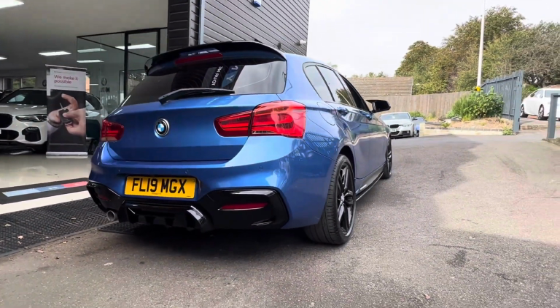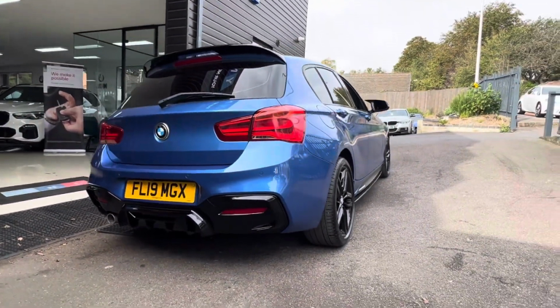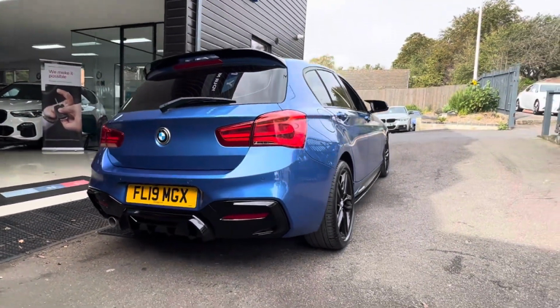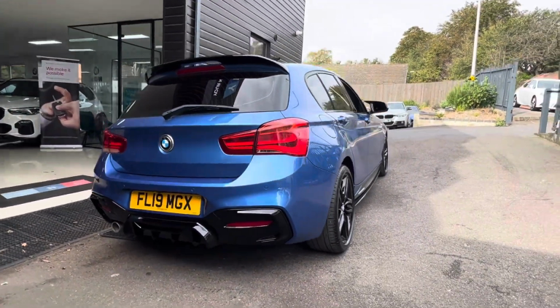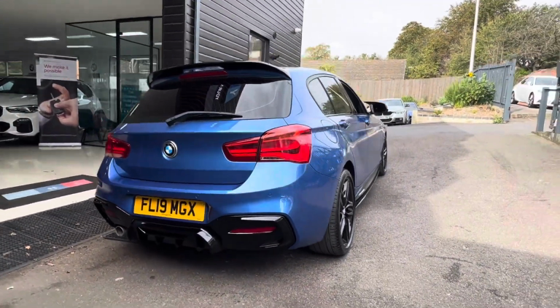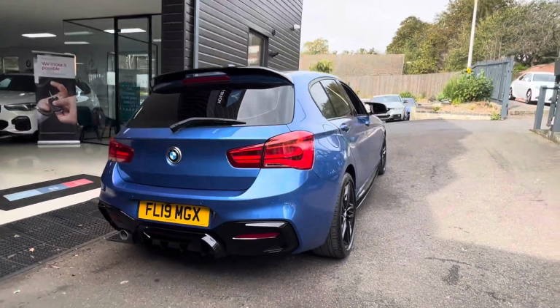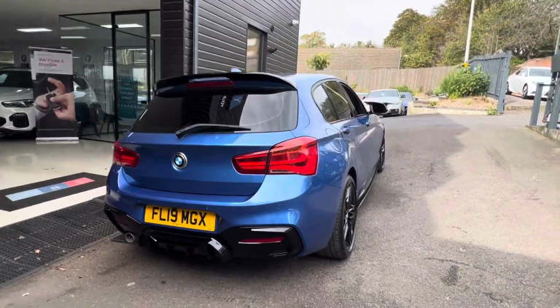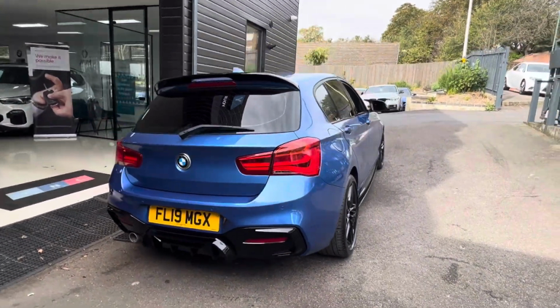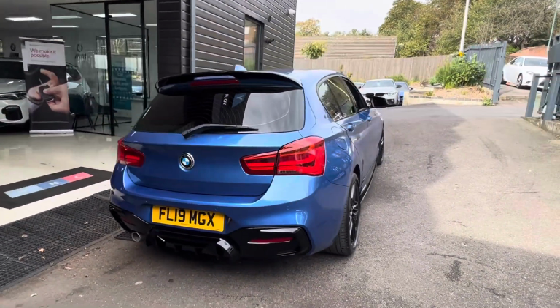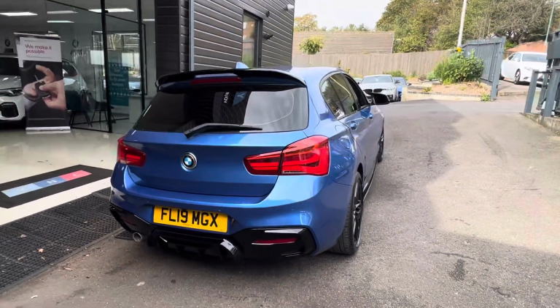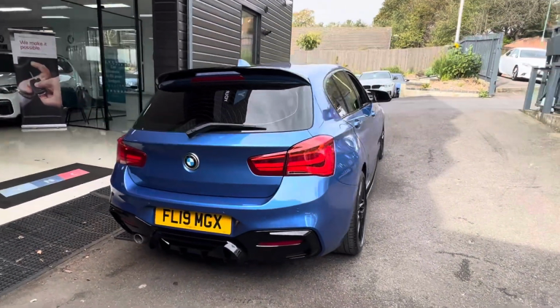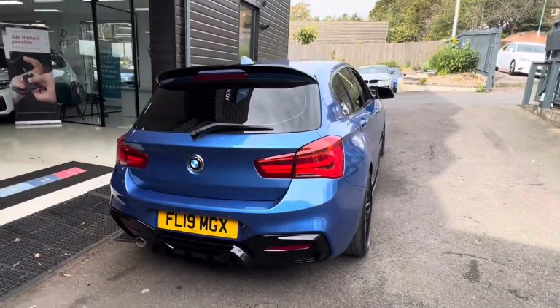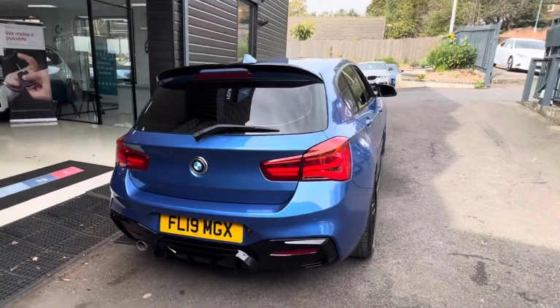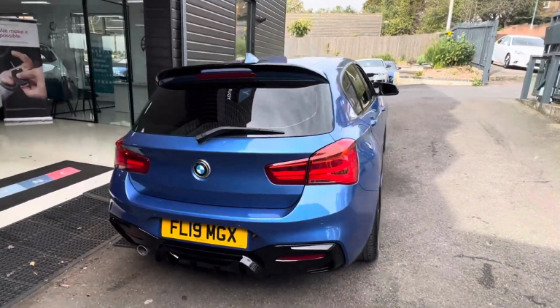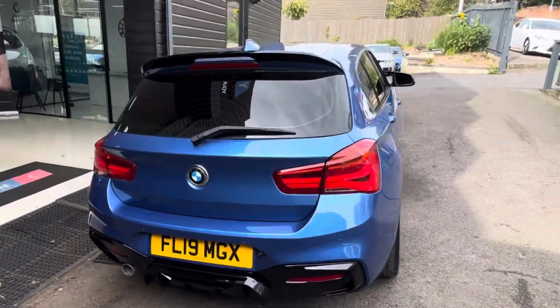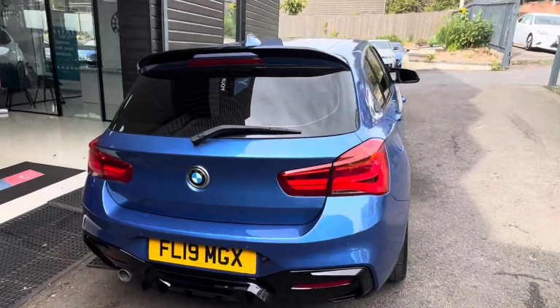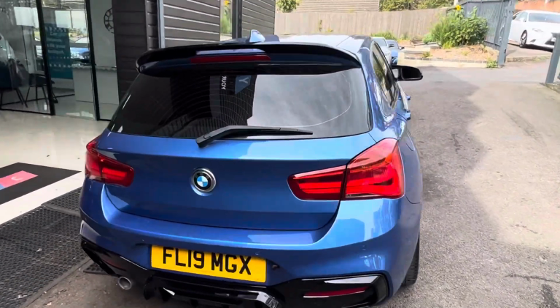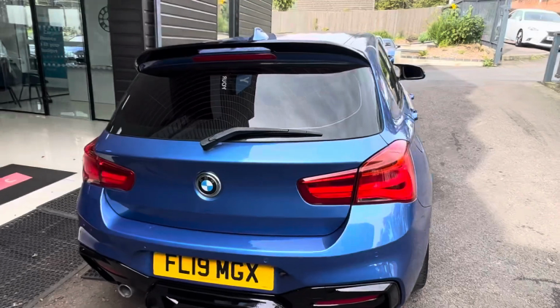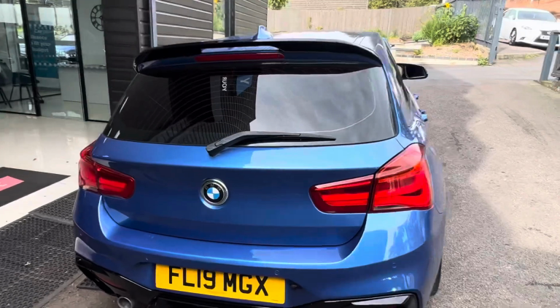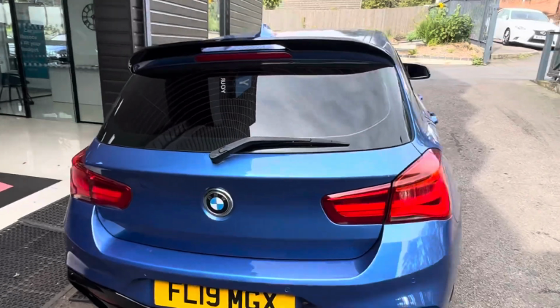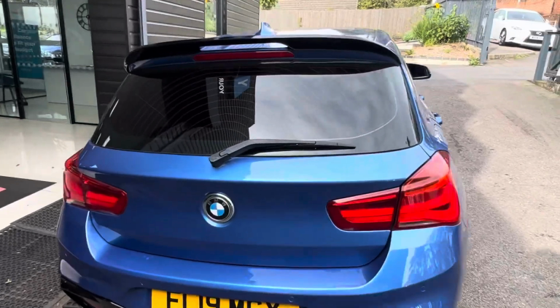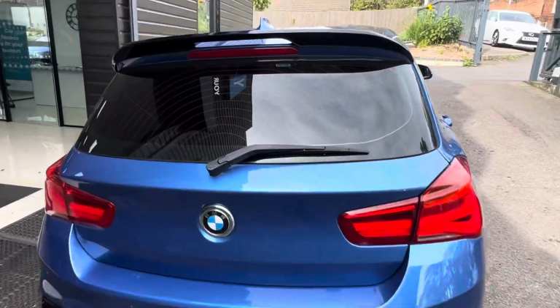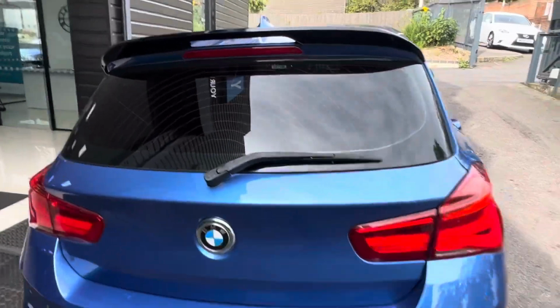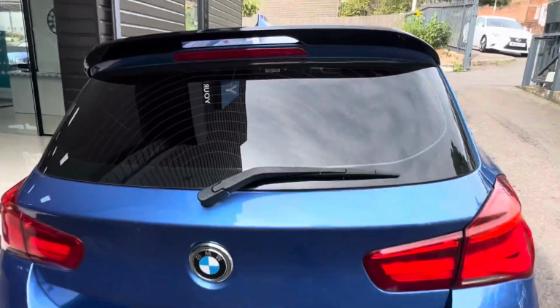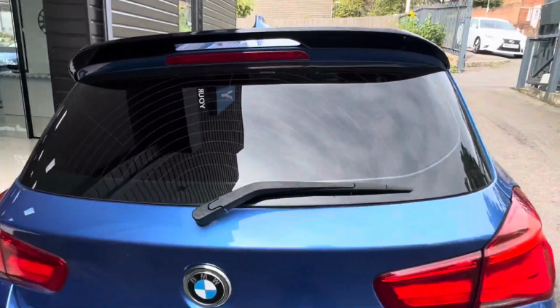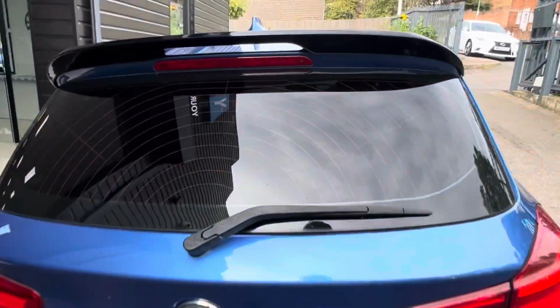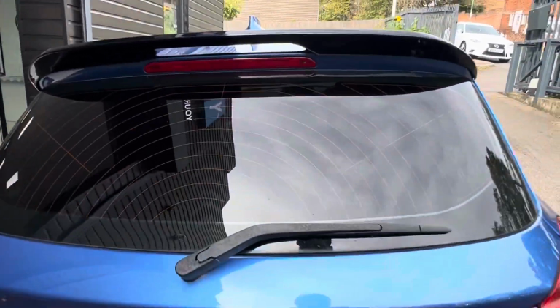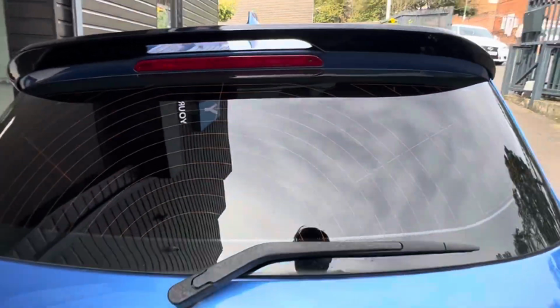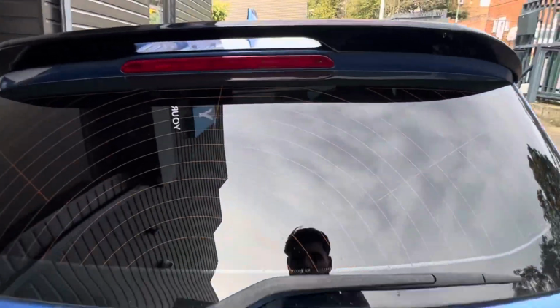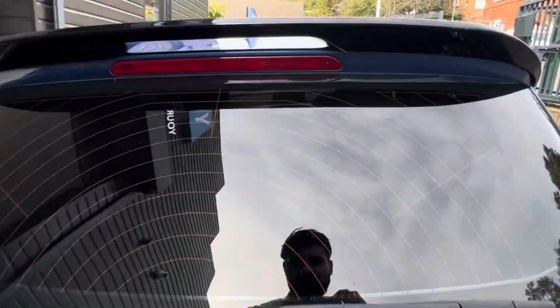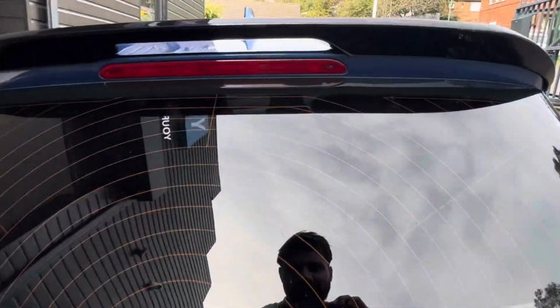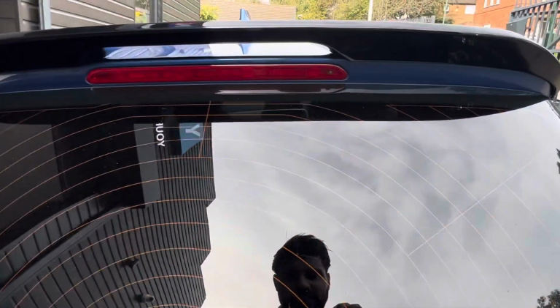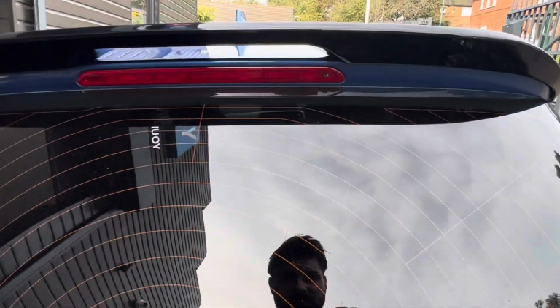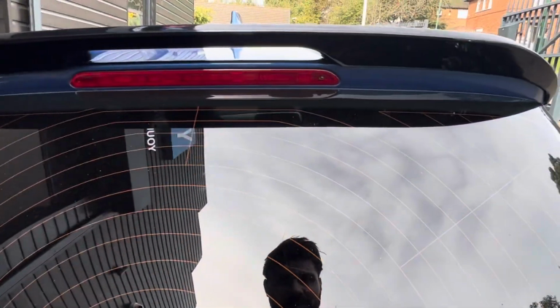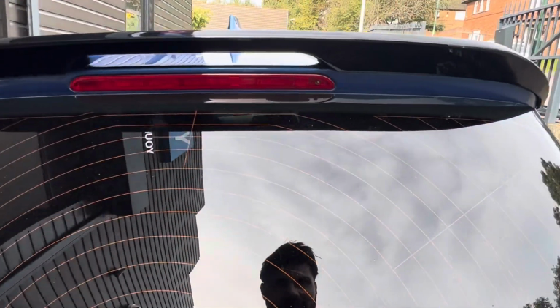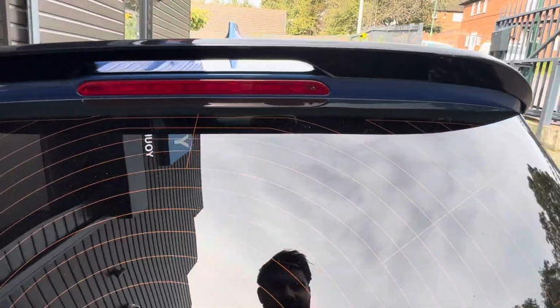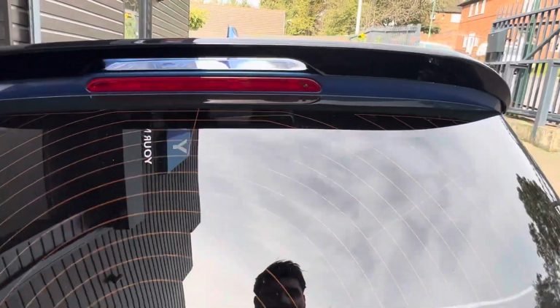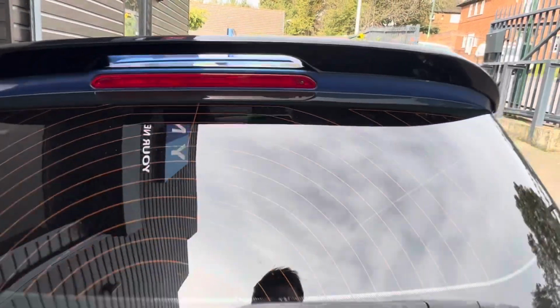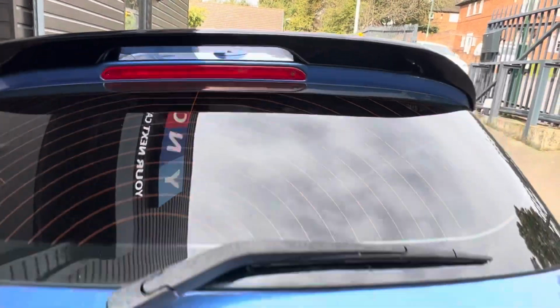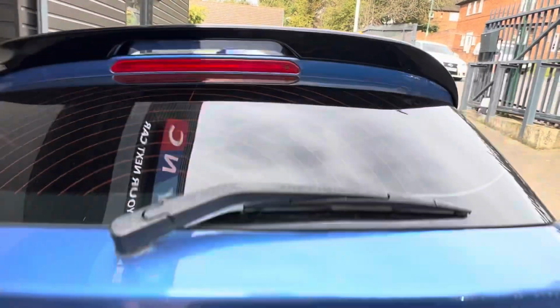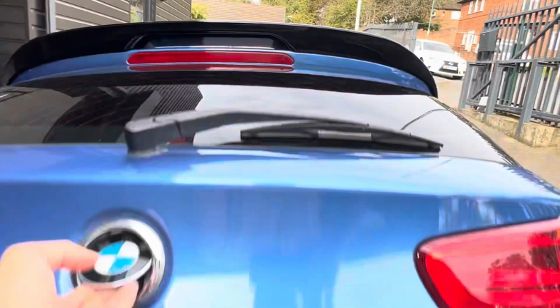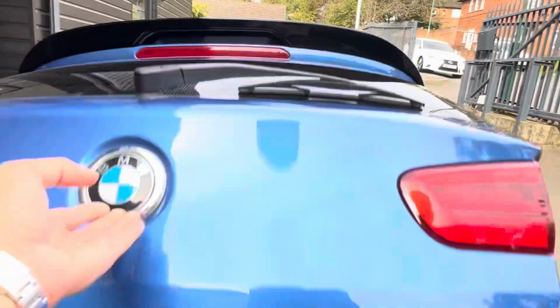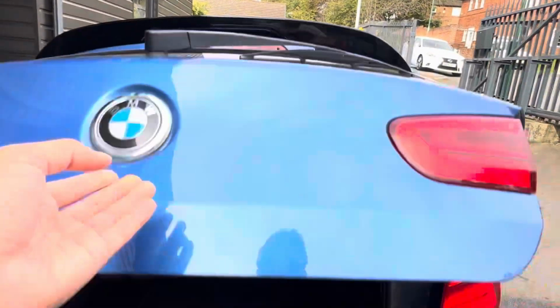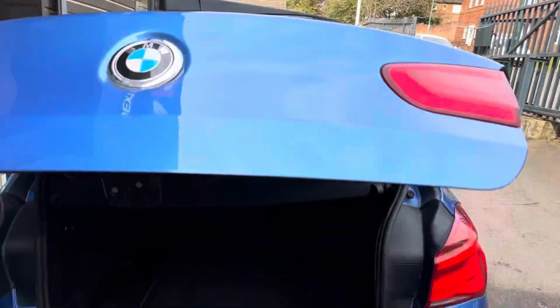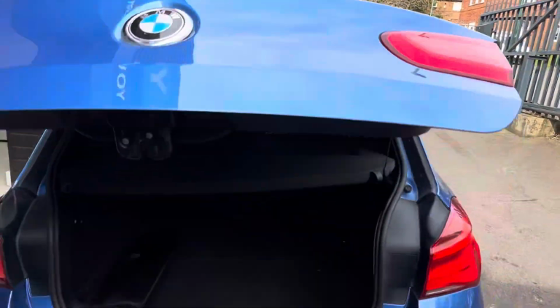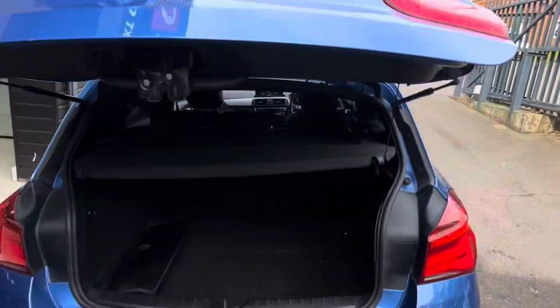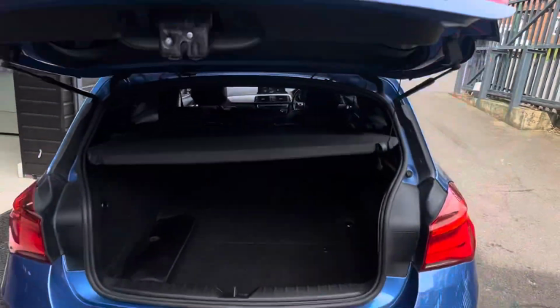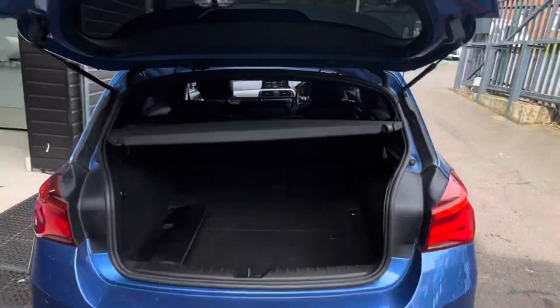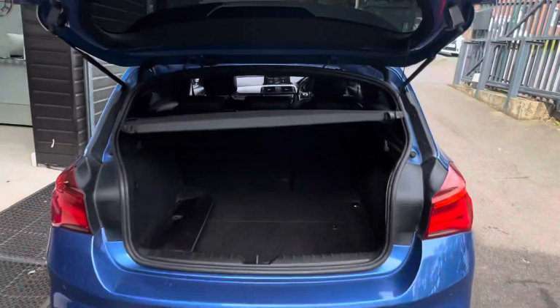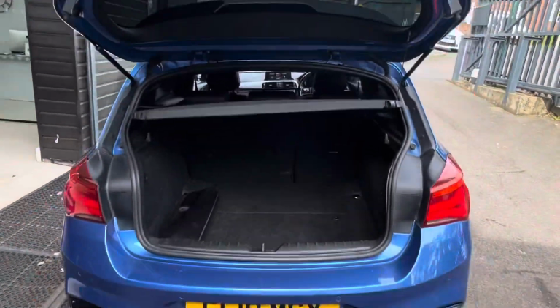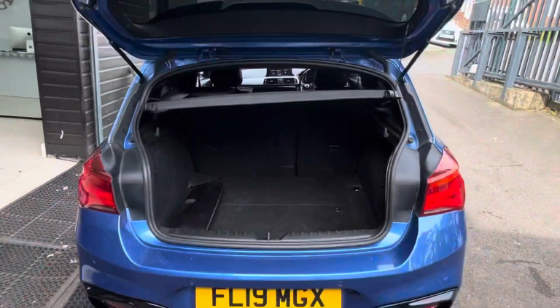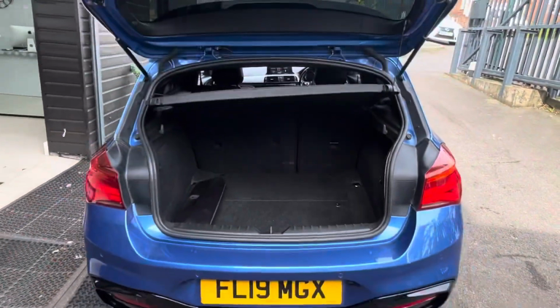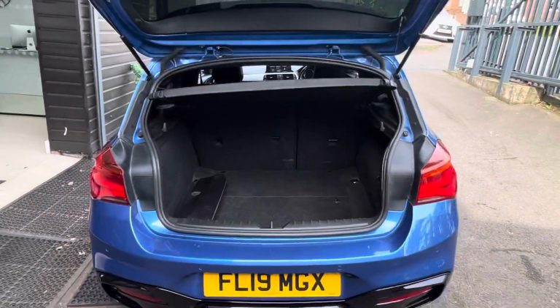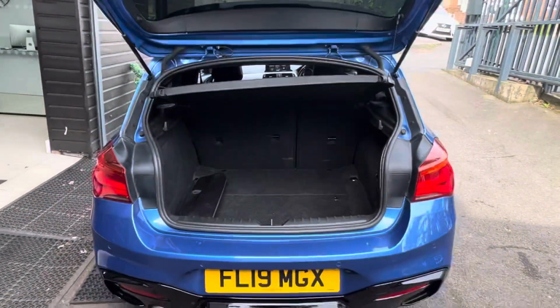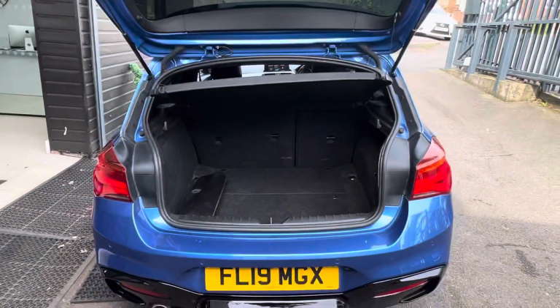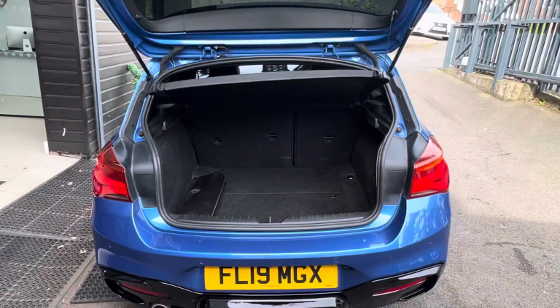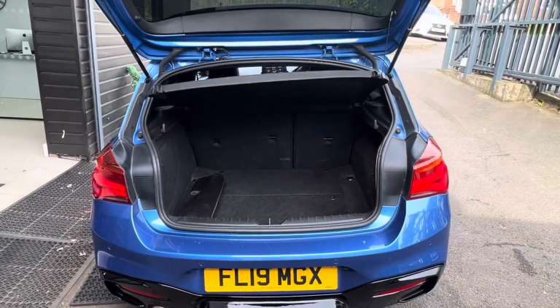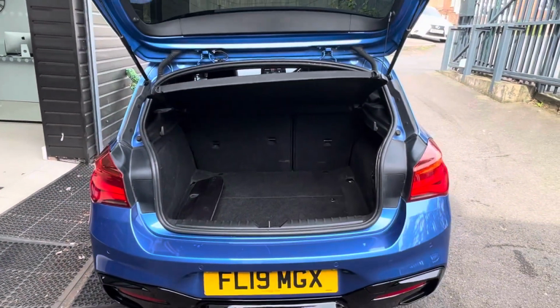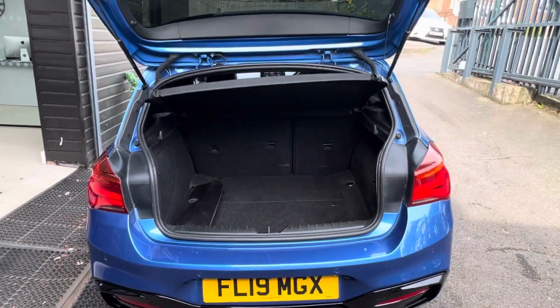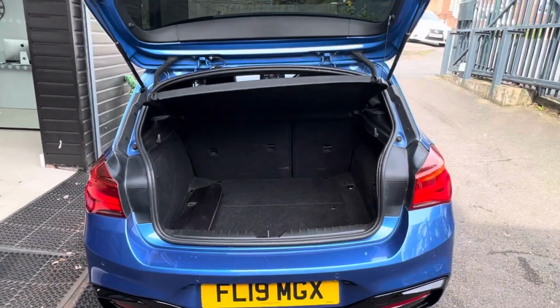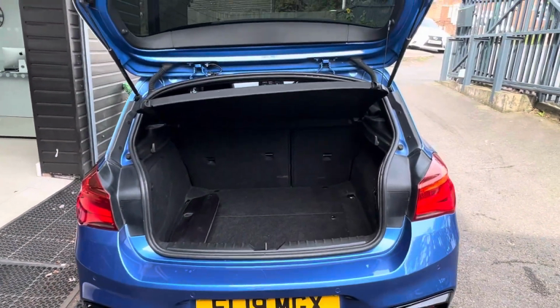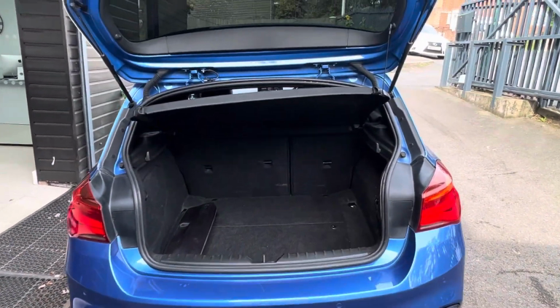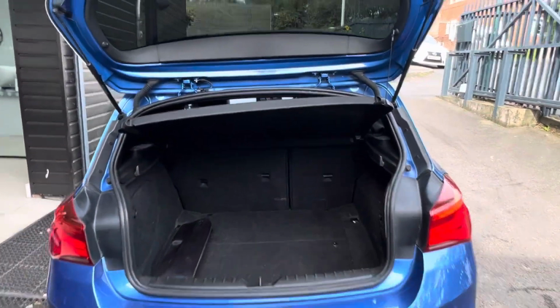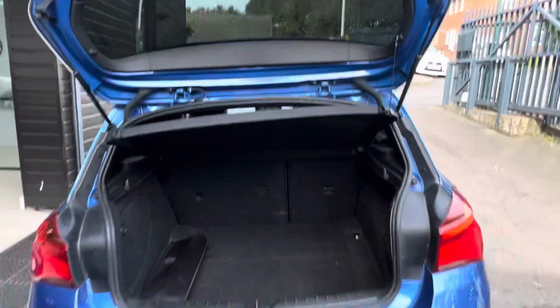Rear diffuser as well — good looking hatchback, drives really well, good sized boot.